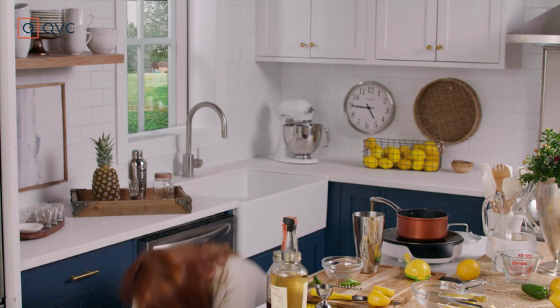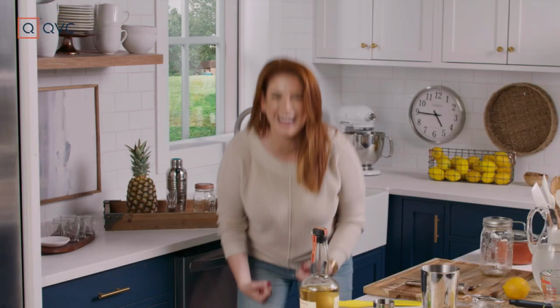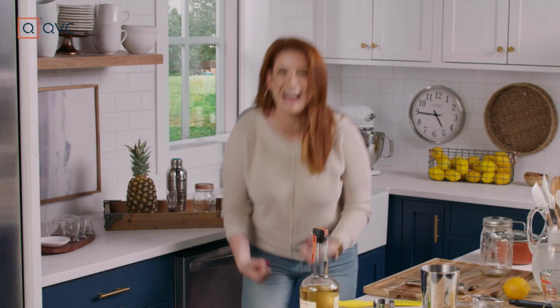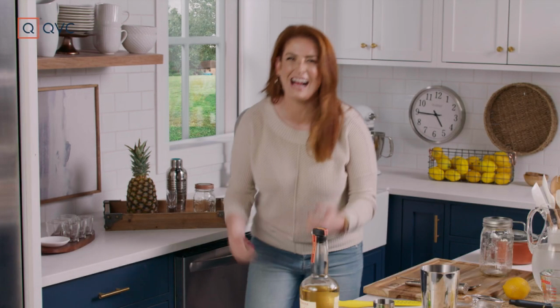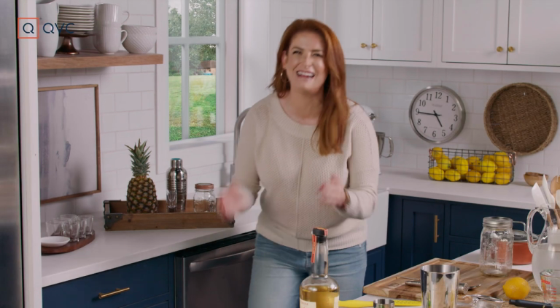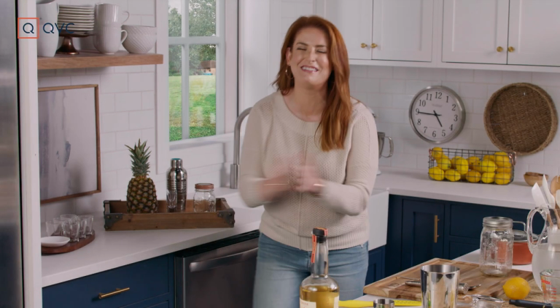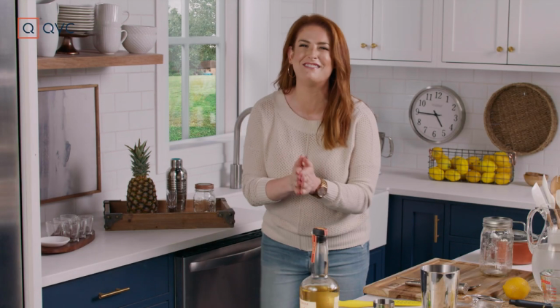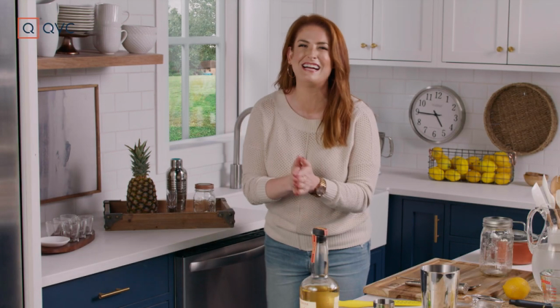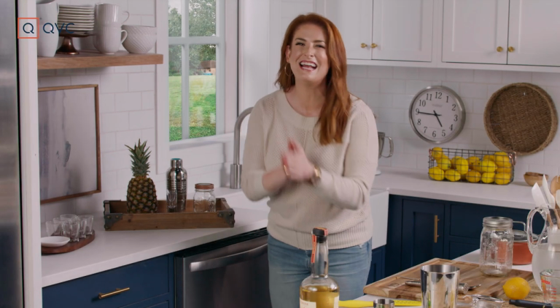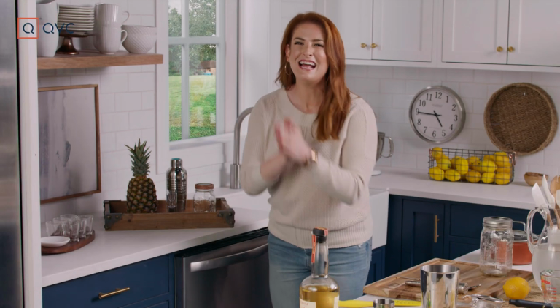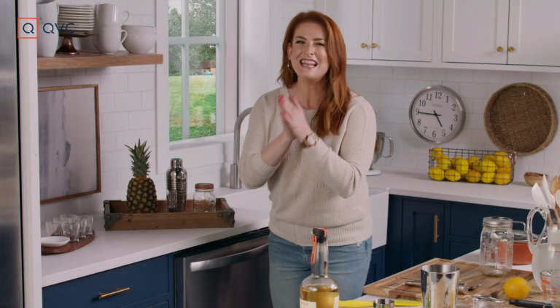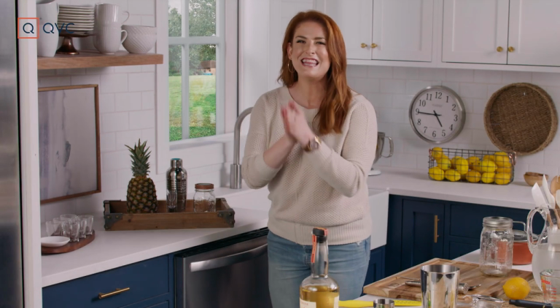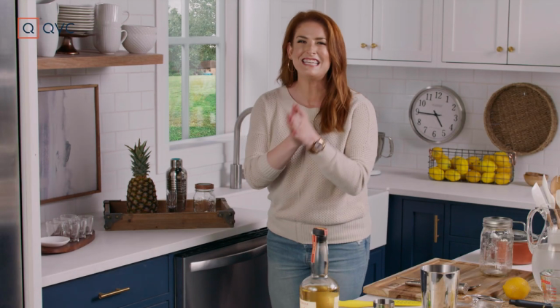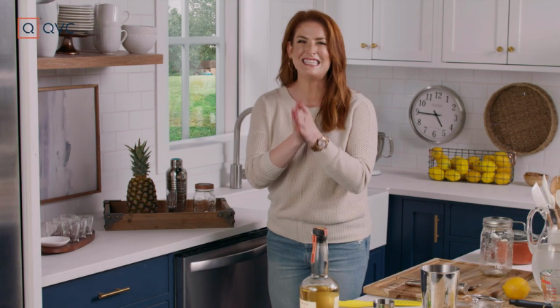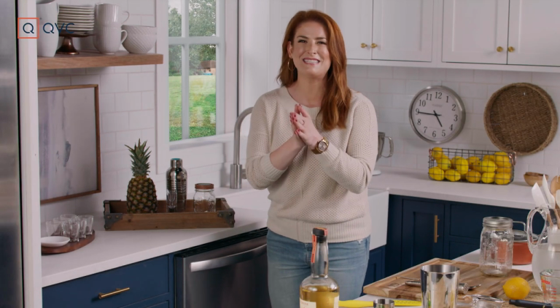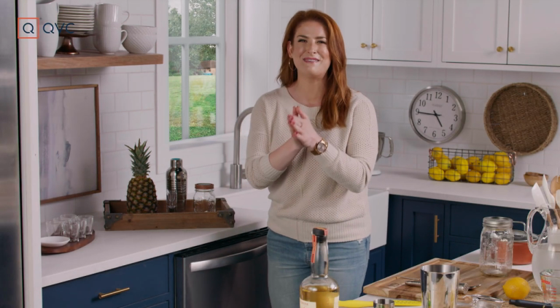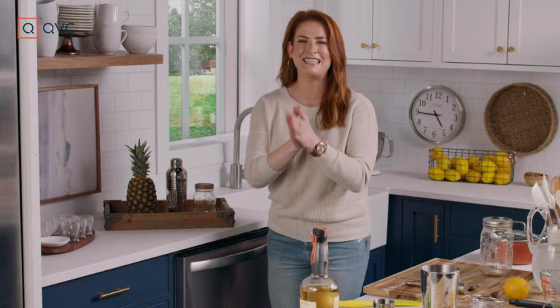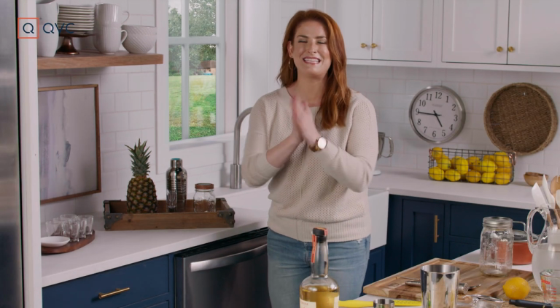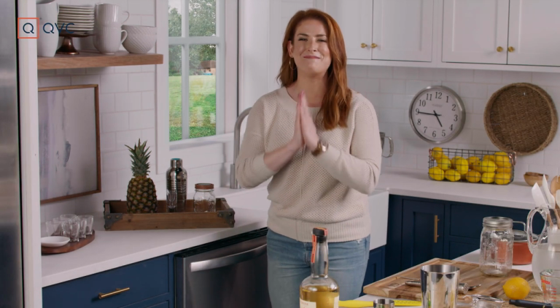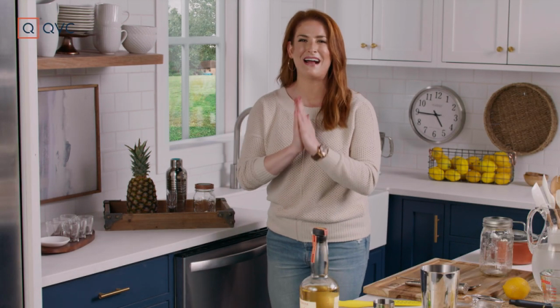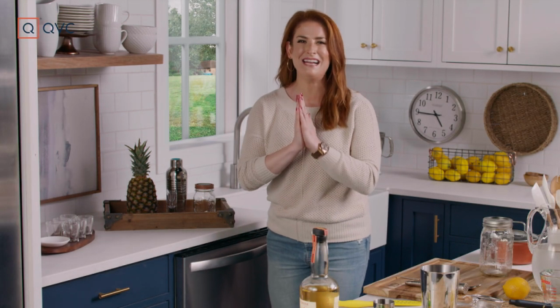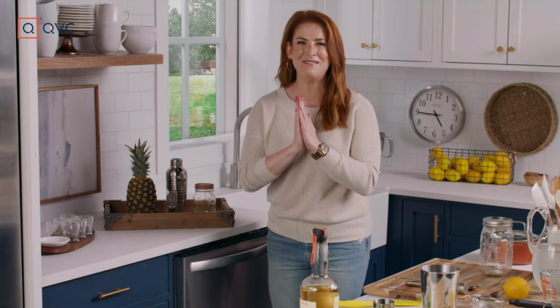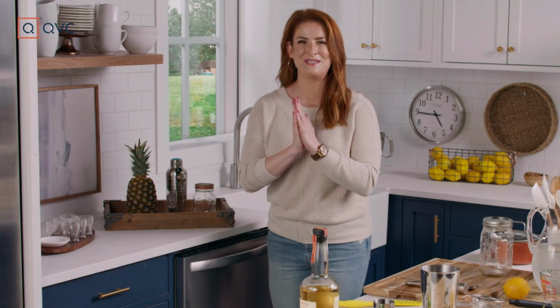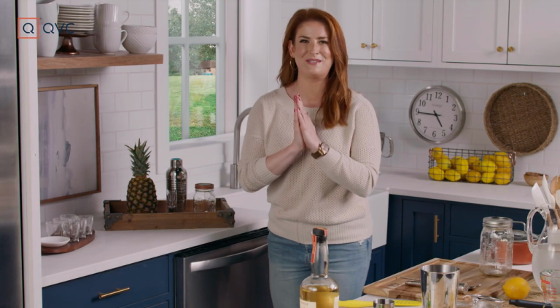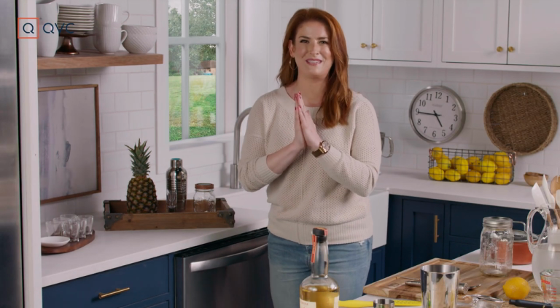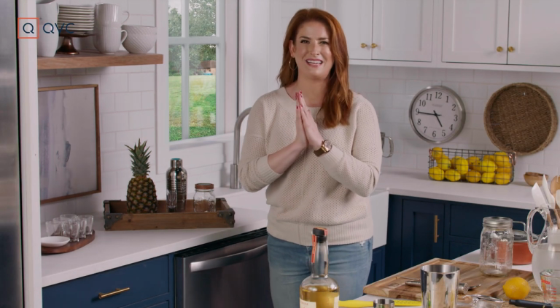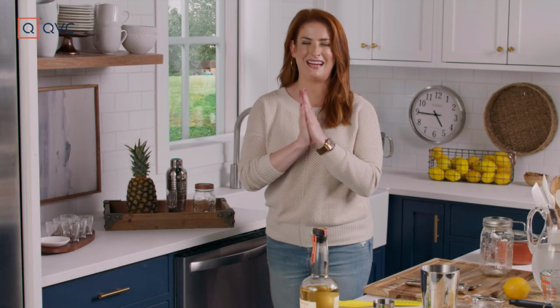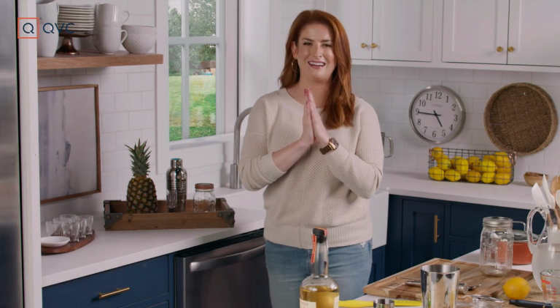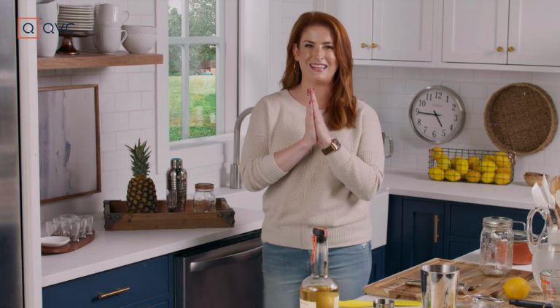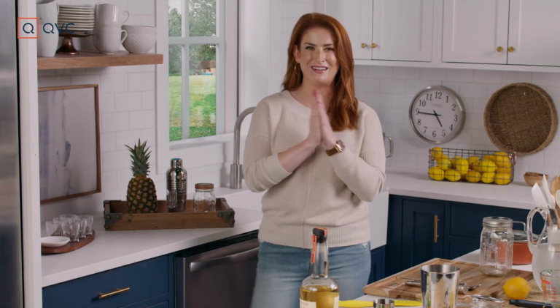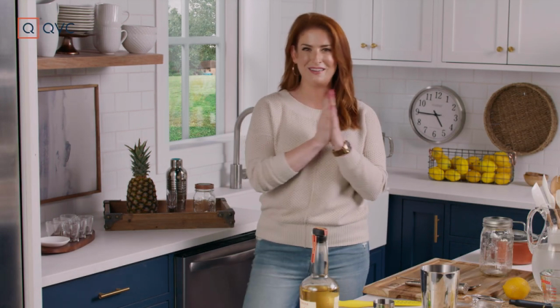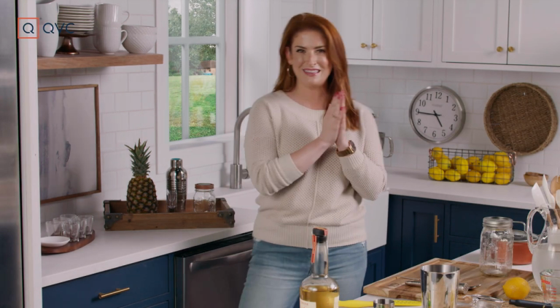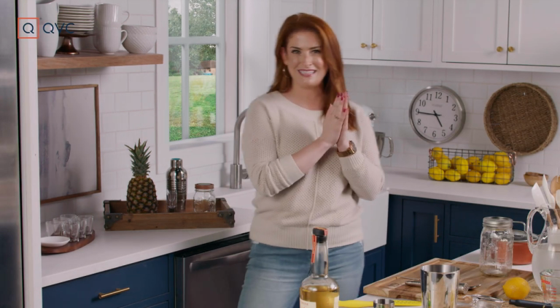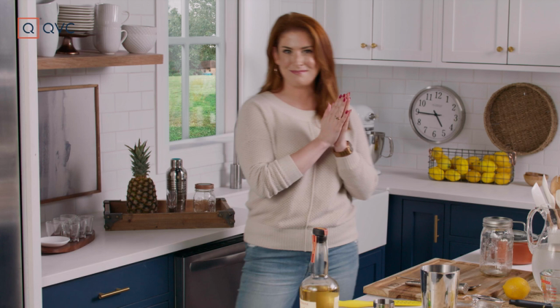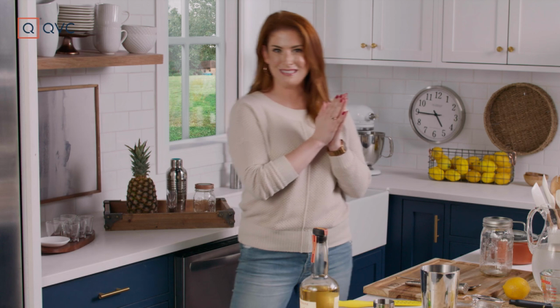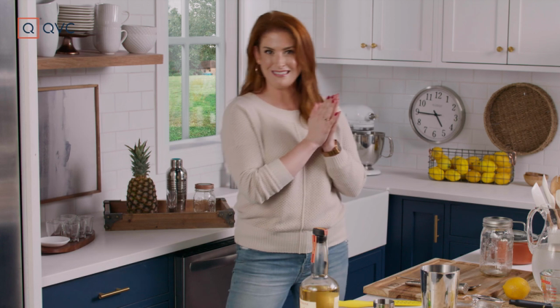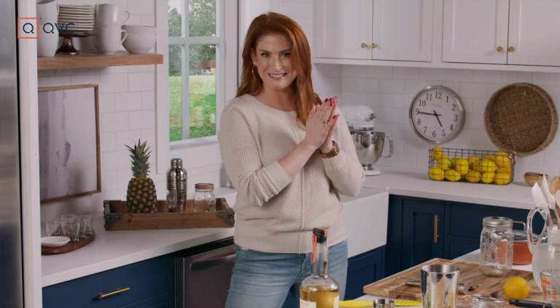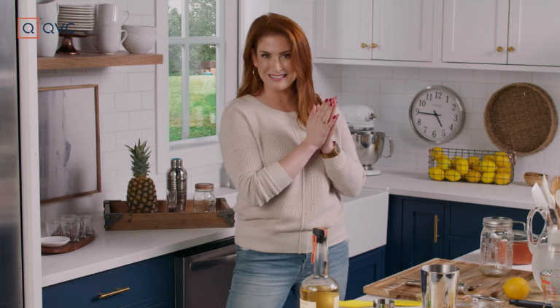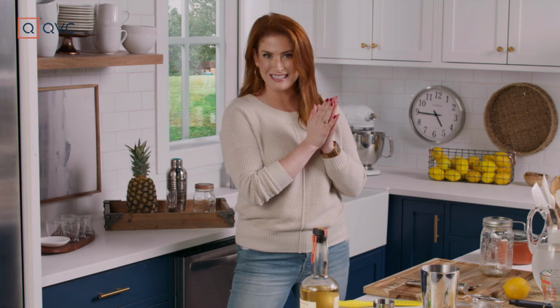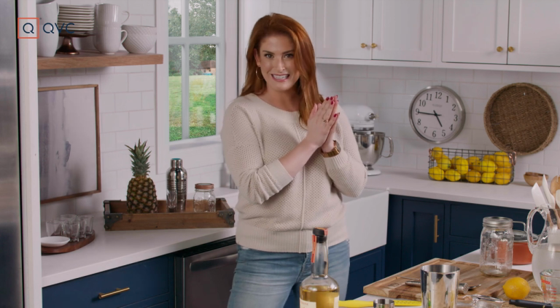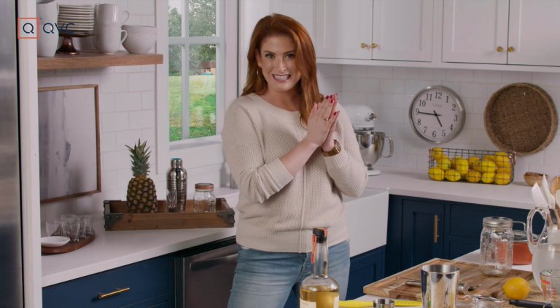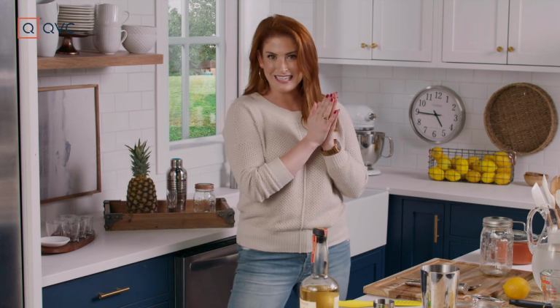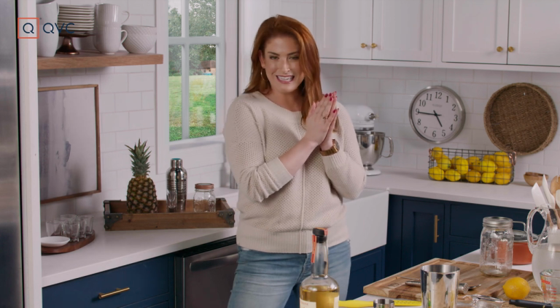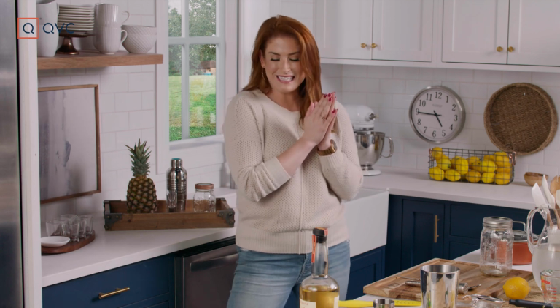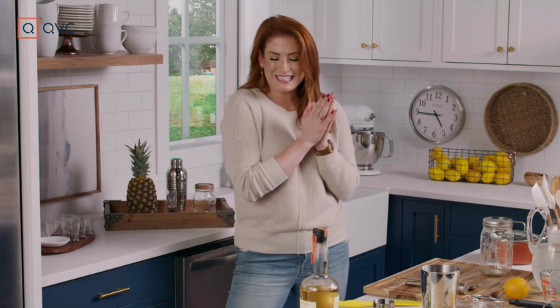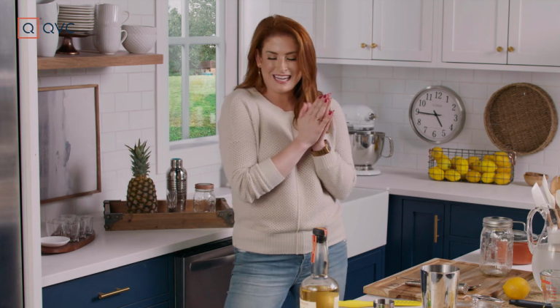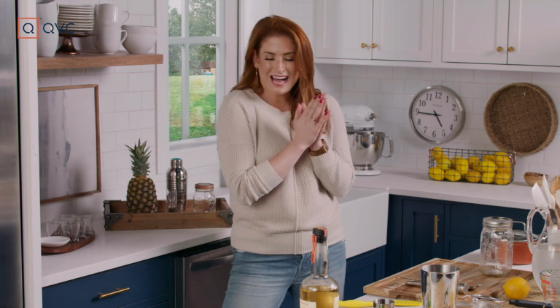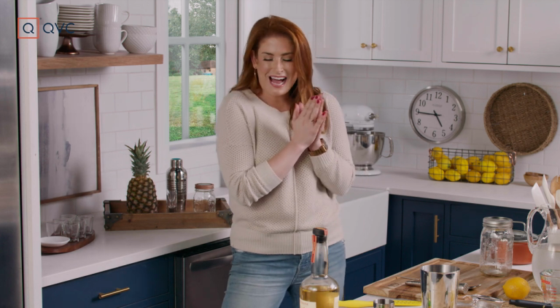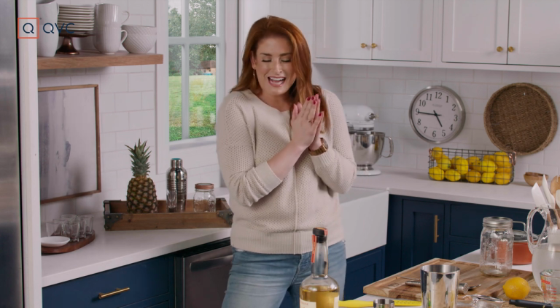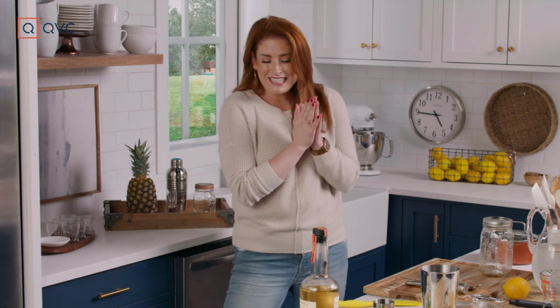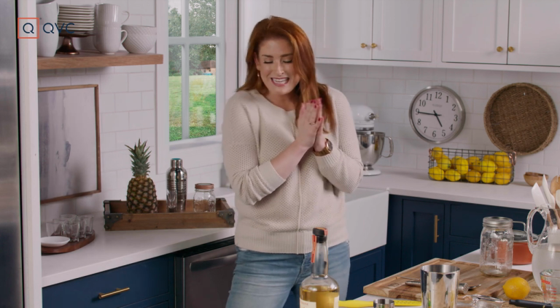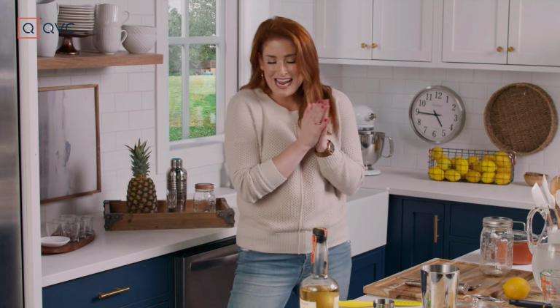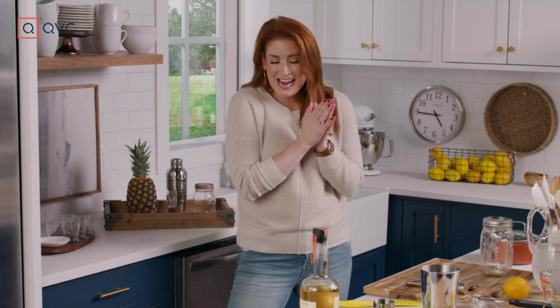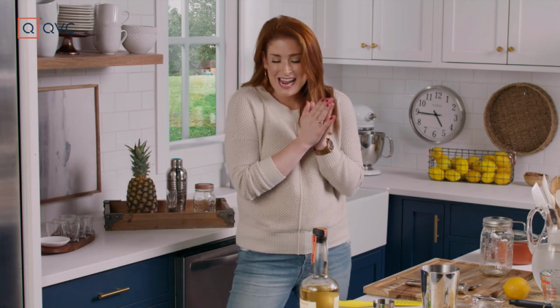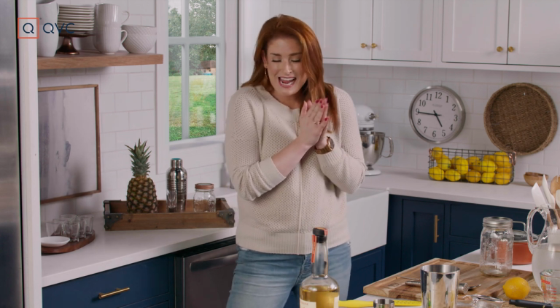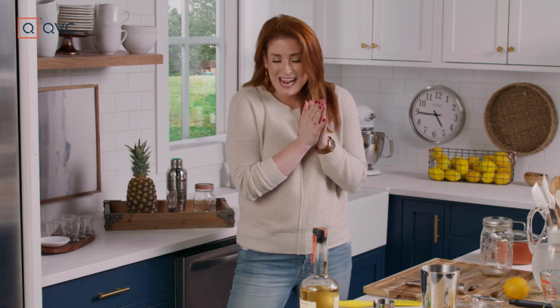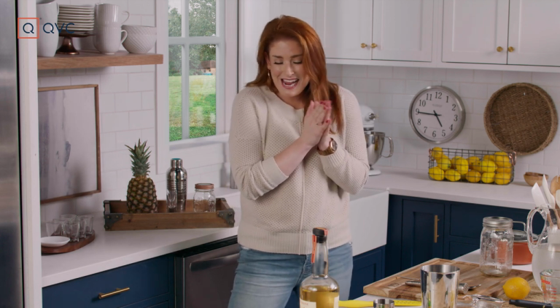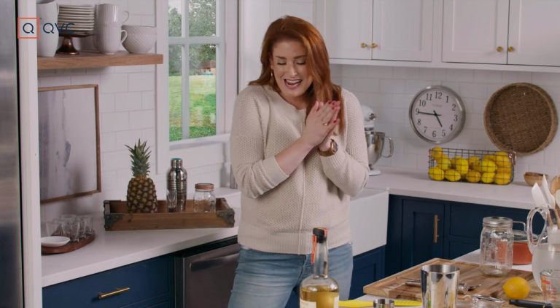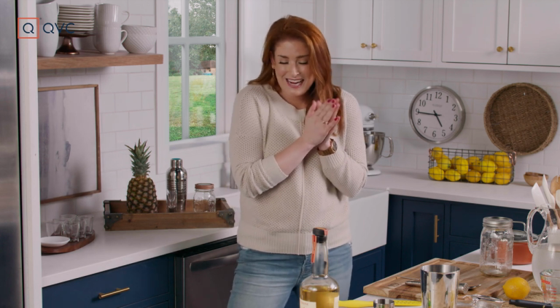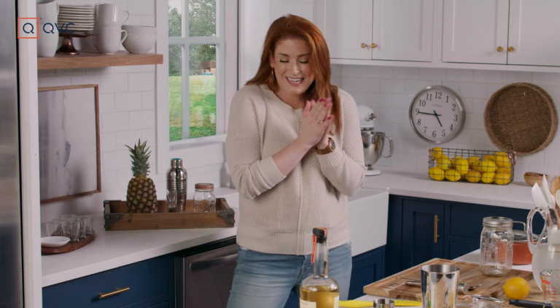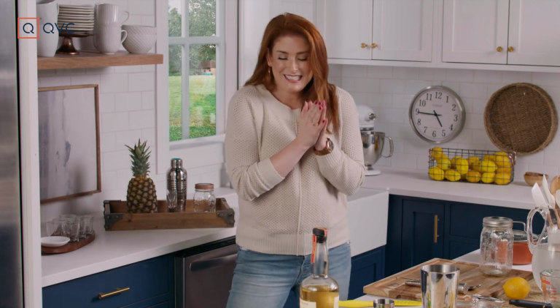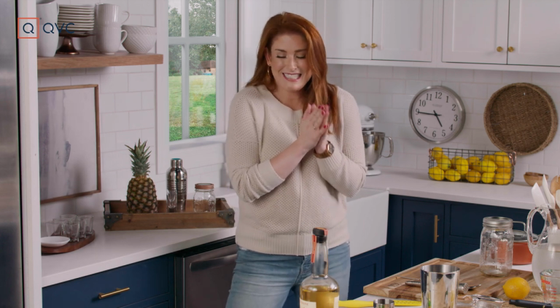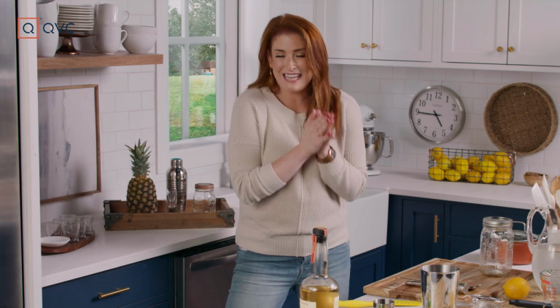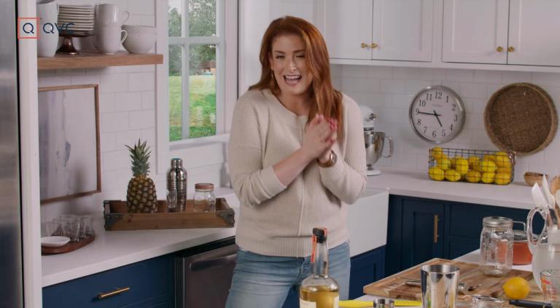Hi everyone. This is Mix It. My name is Julia Carole. You know what that means — it is cocktail time.